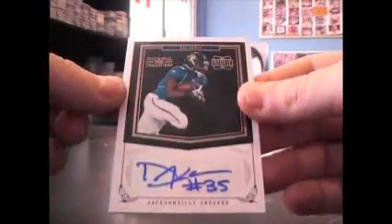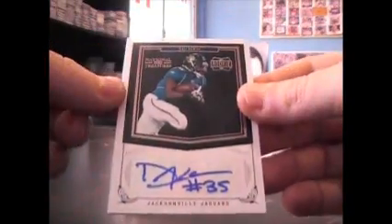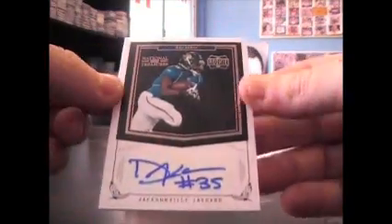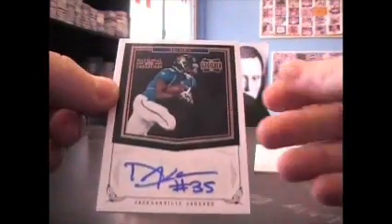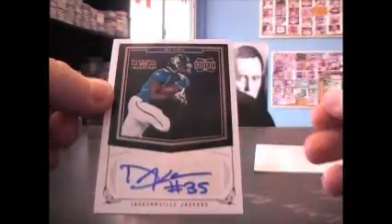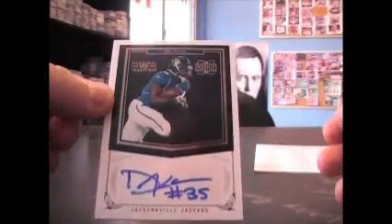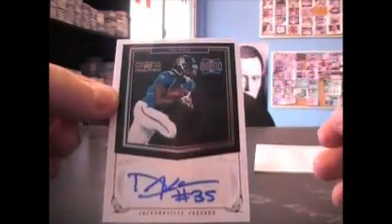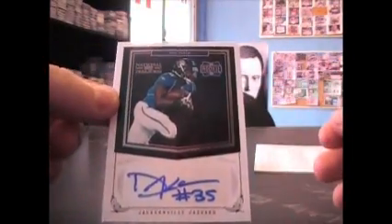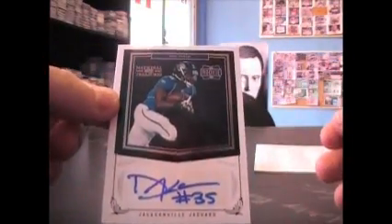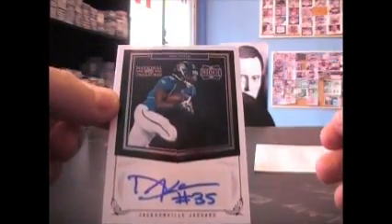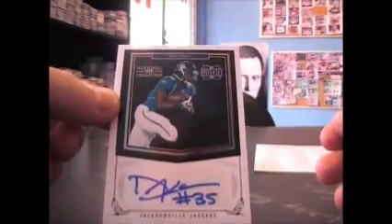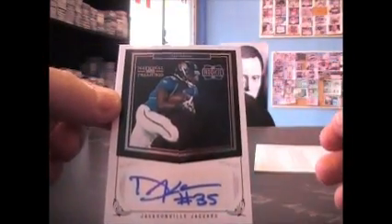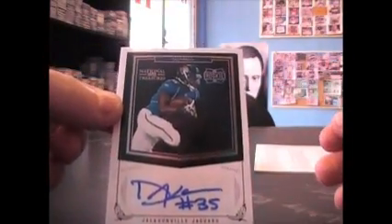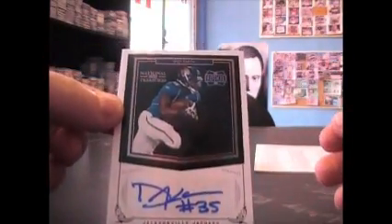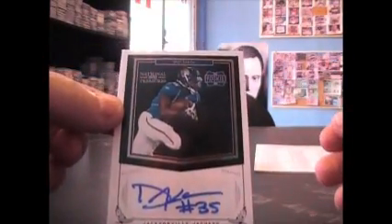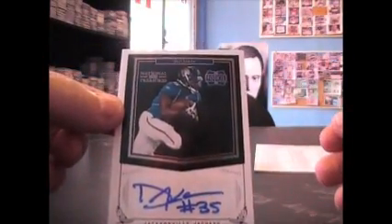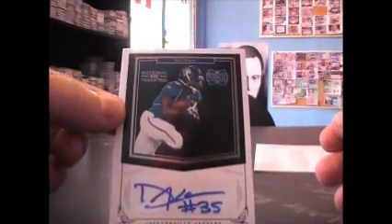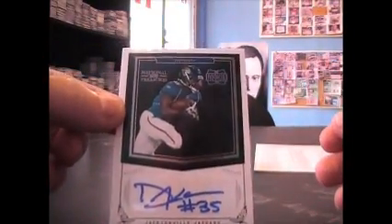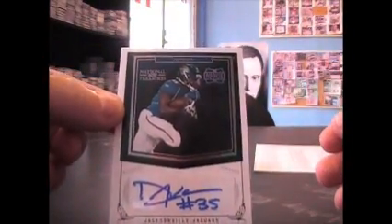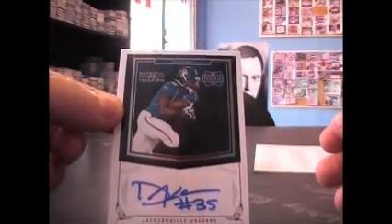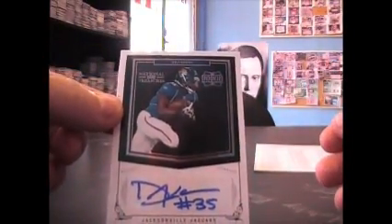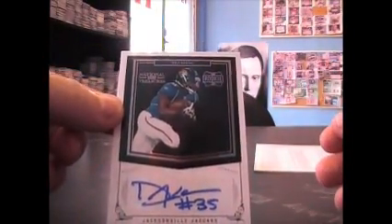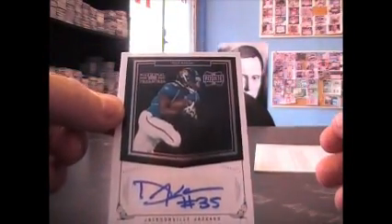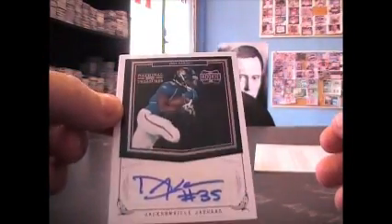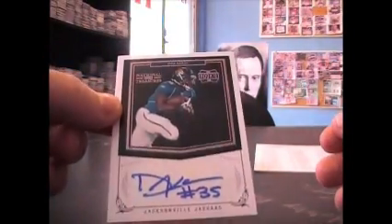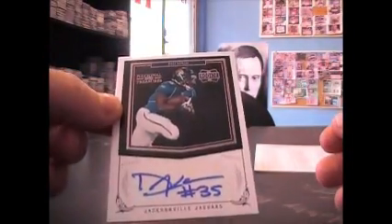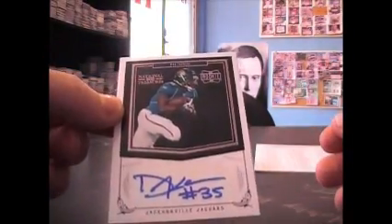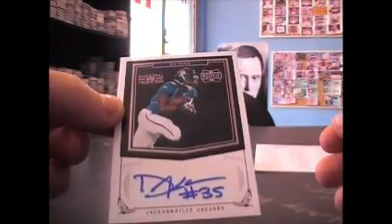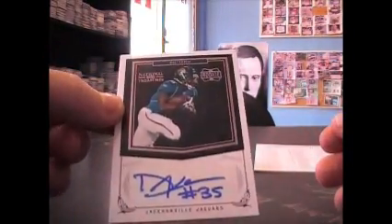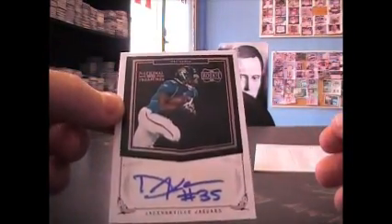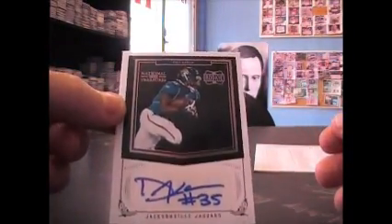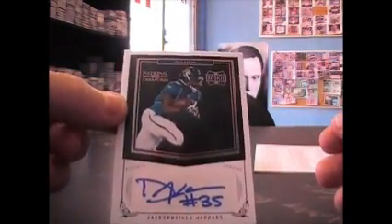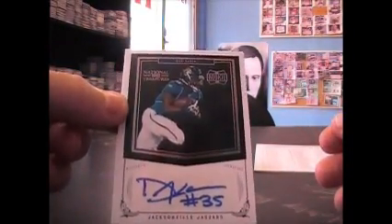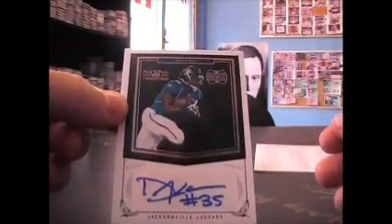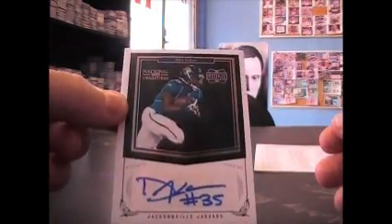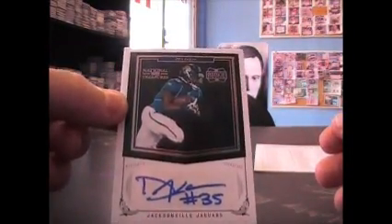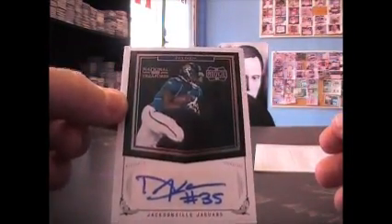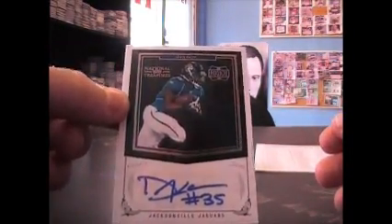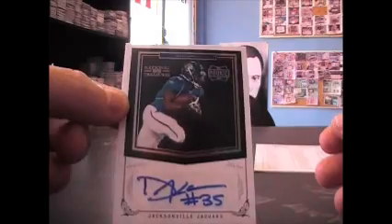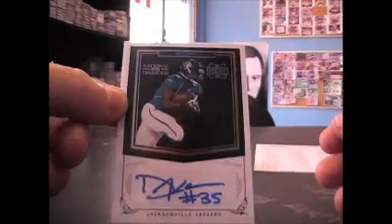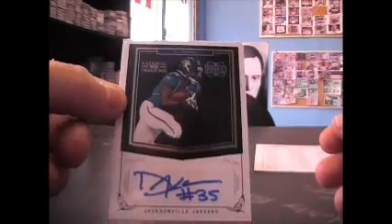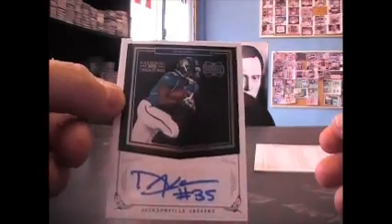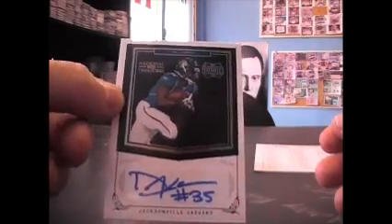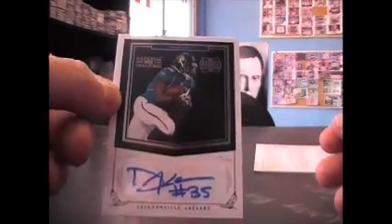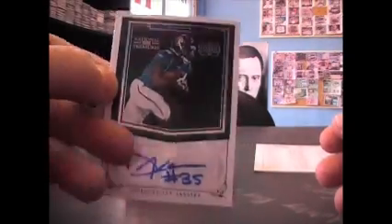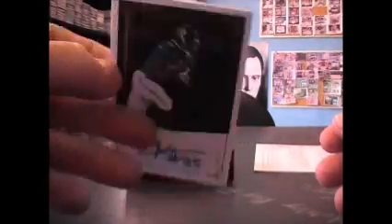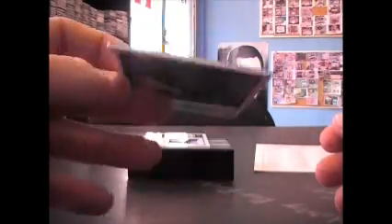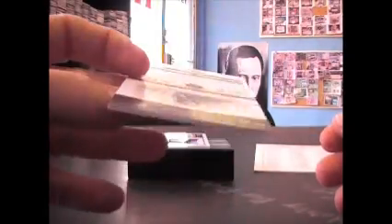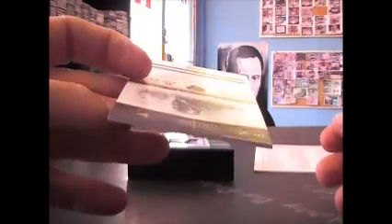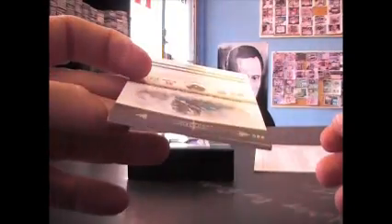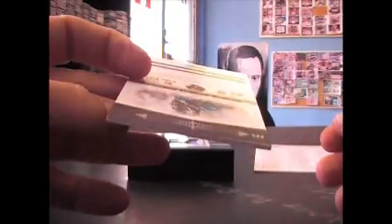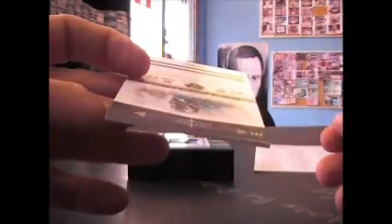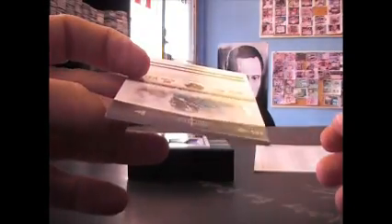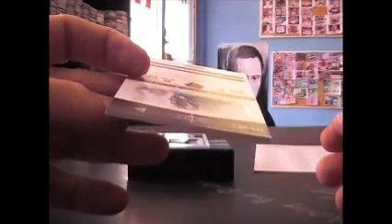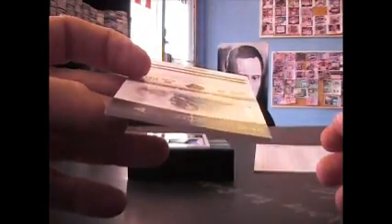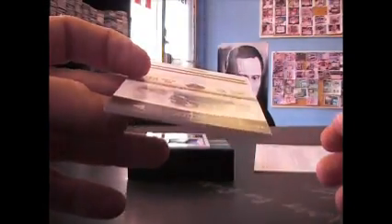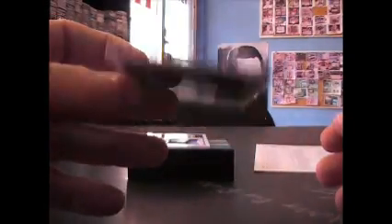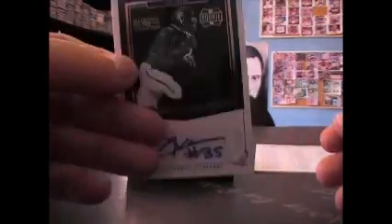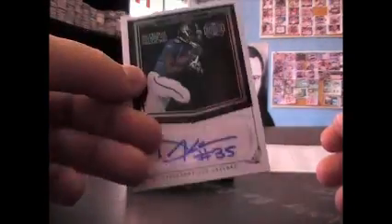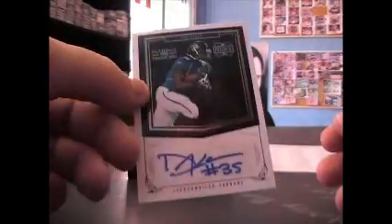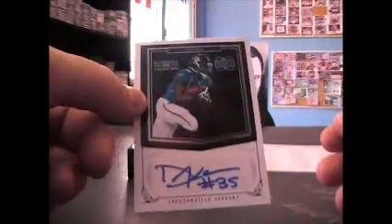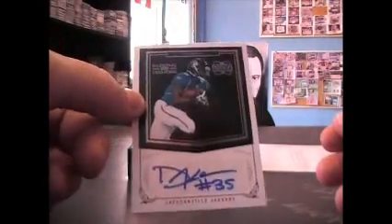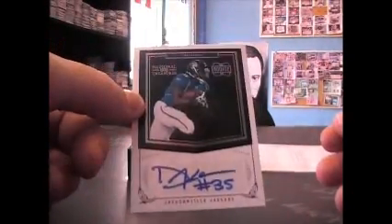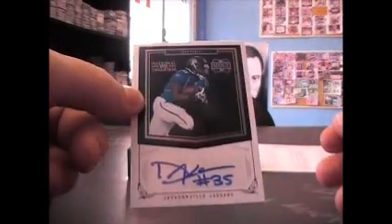Next, we have Dajuan Karim, and that's to 99.